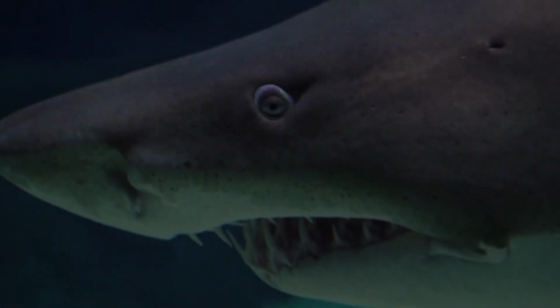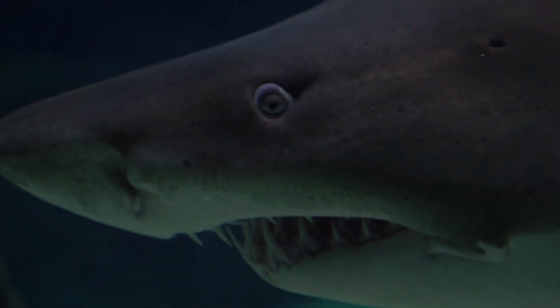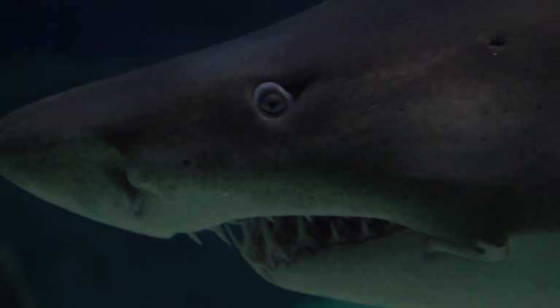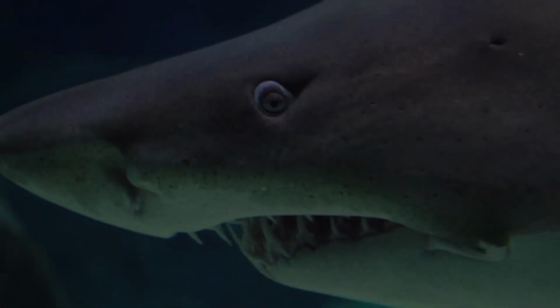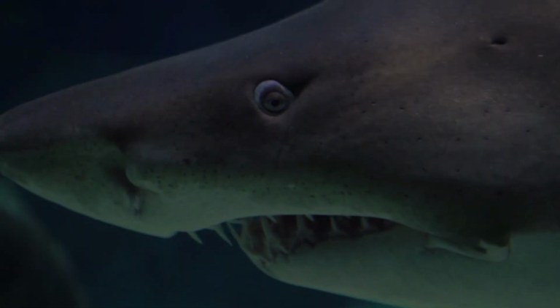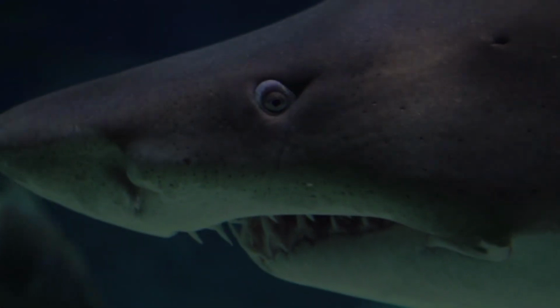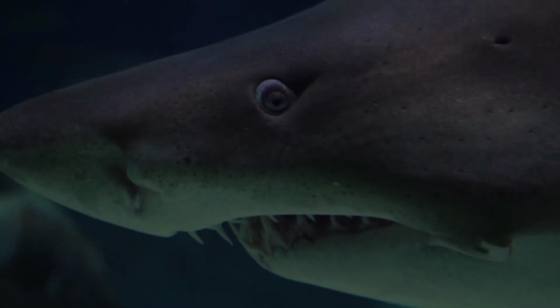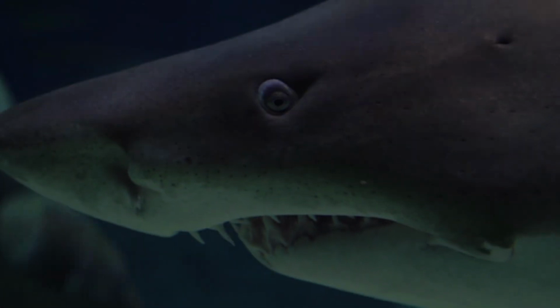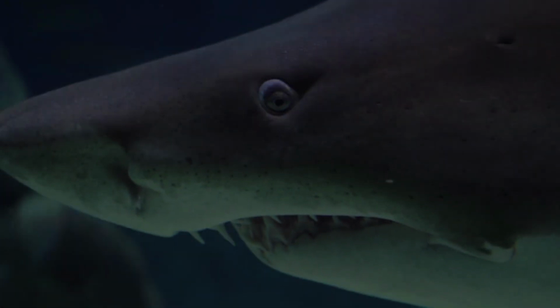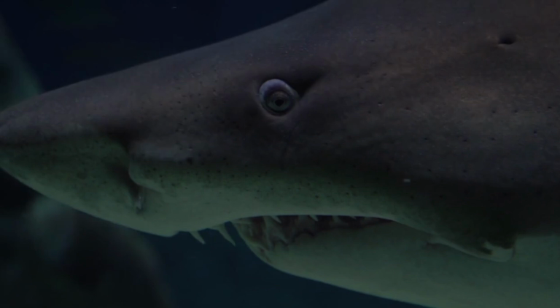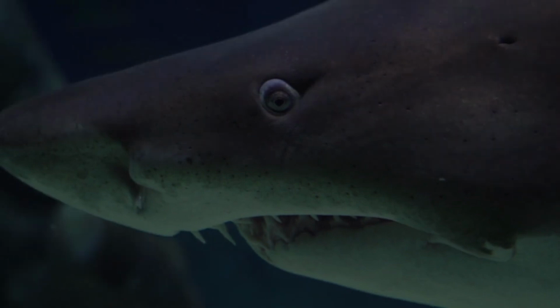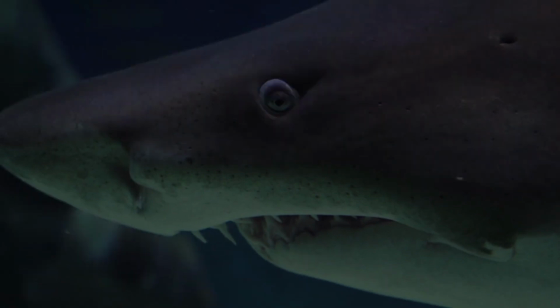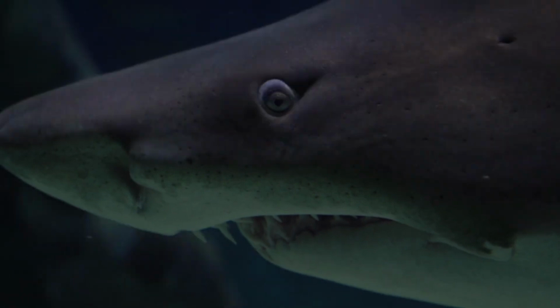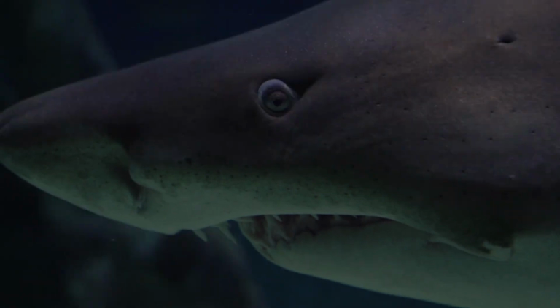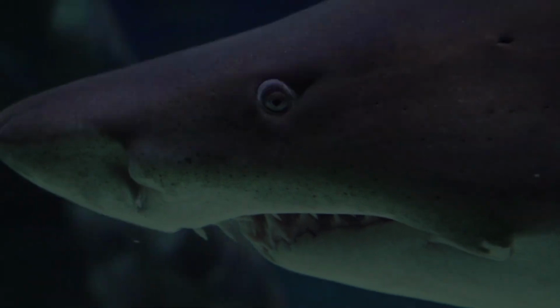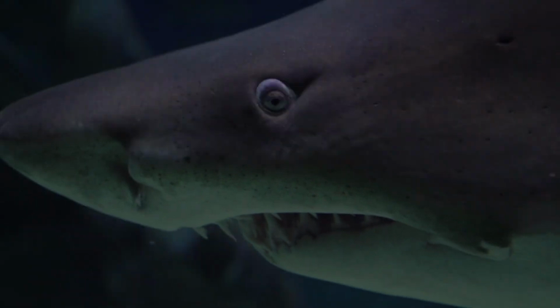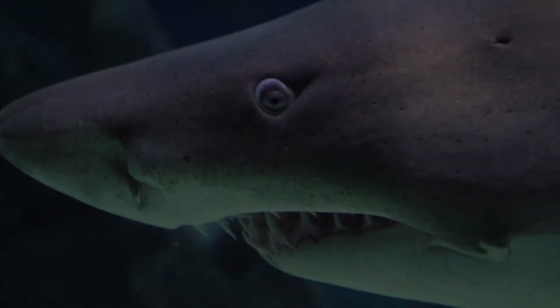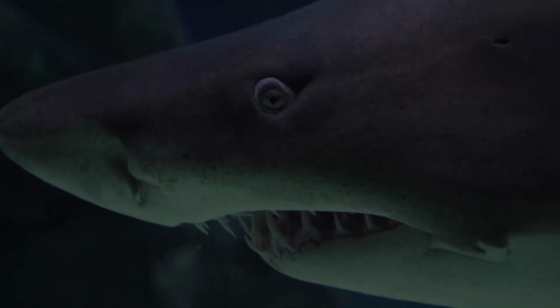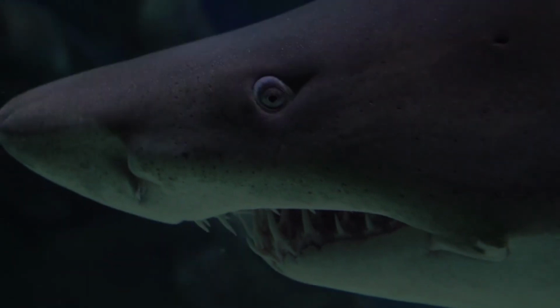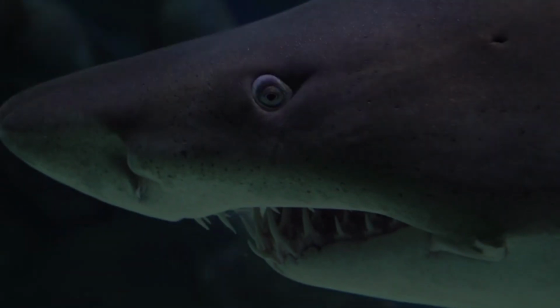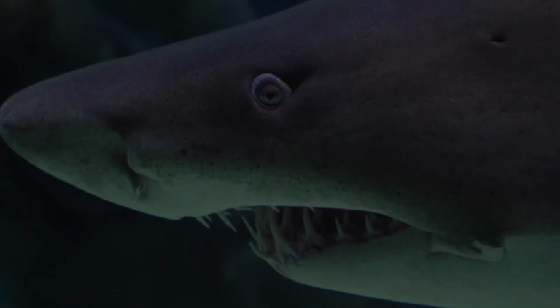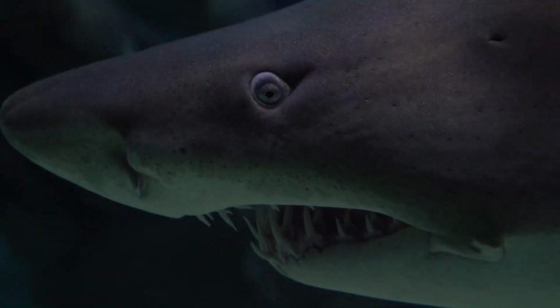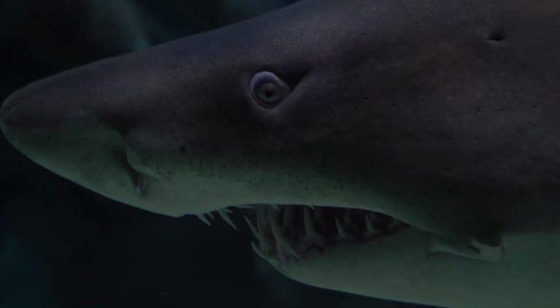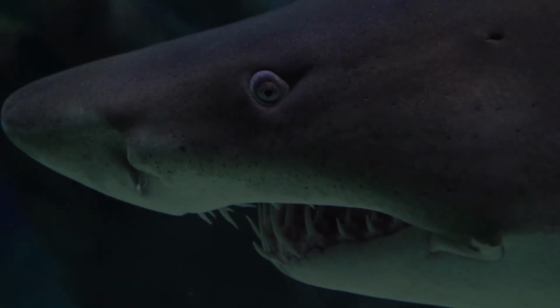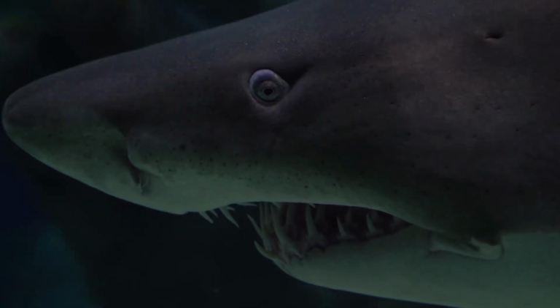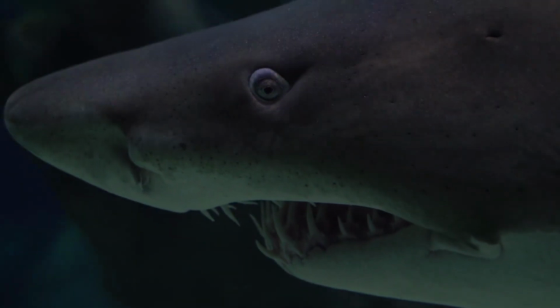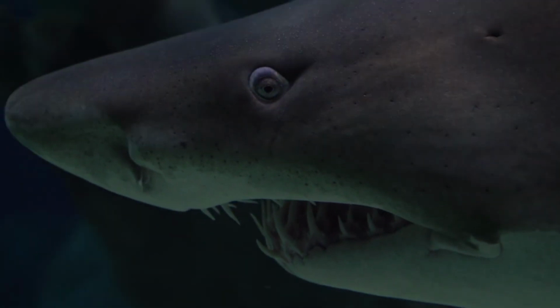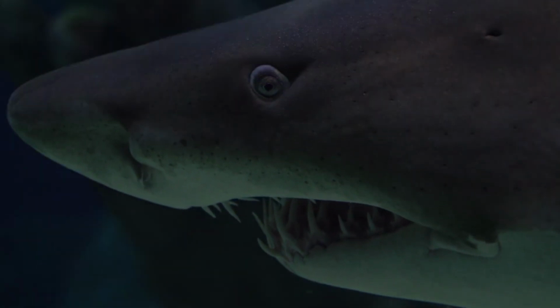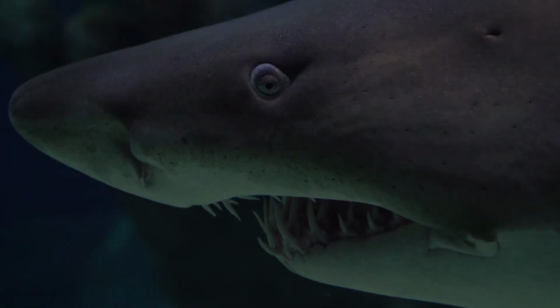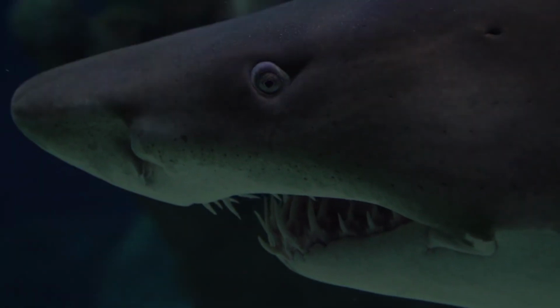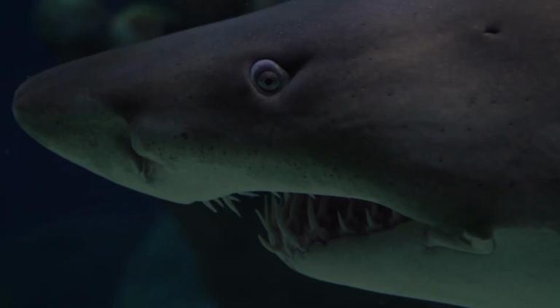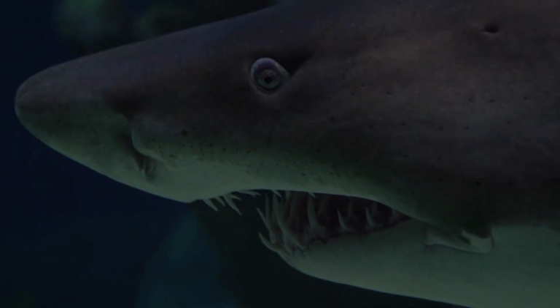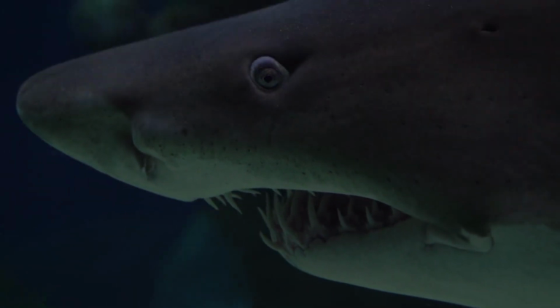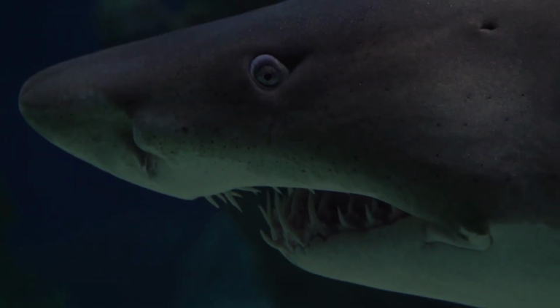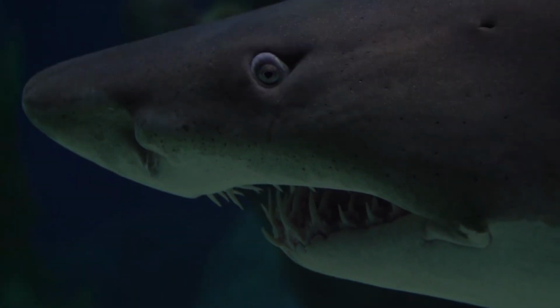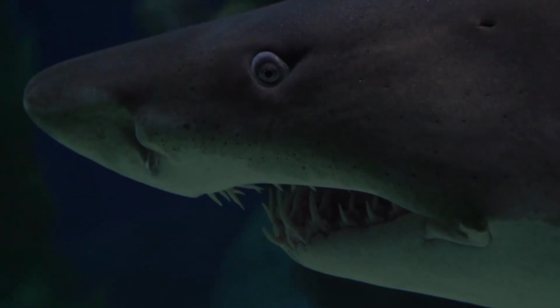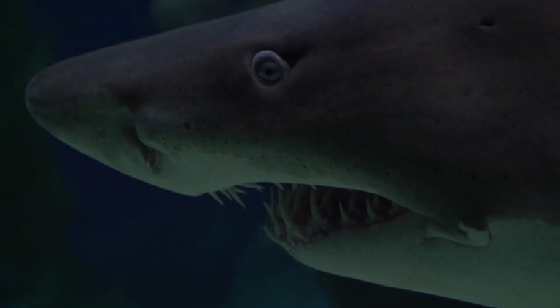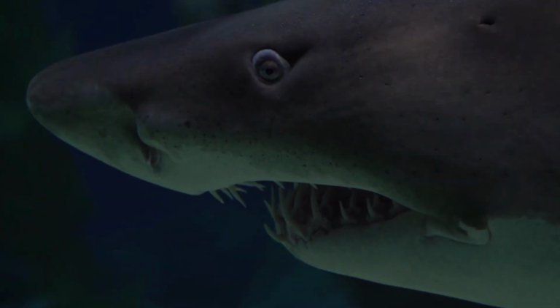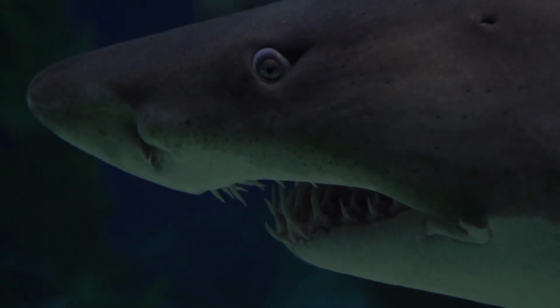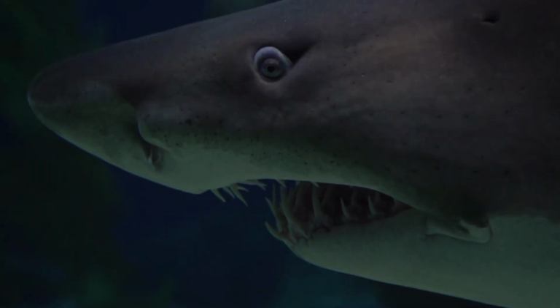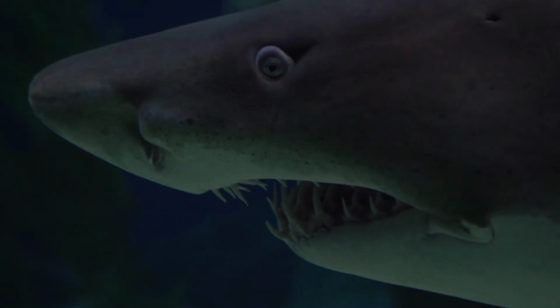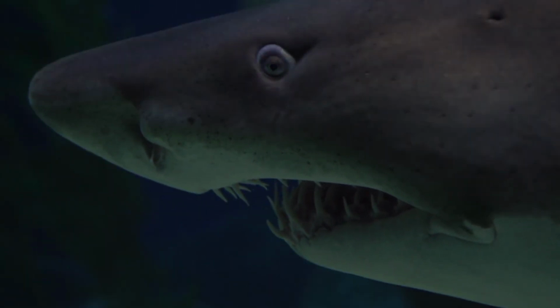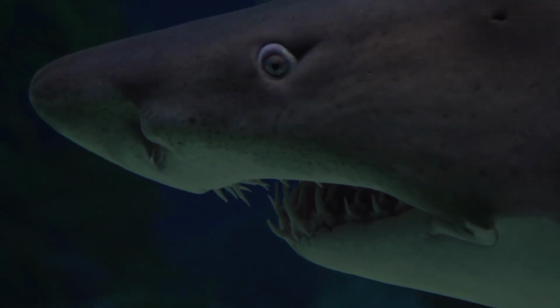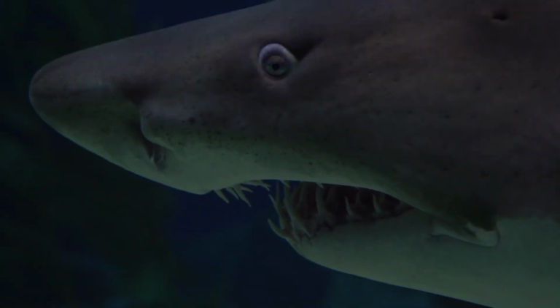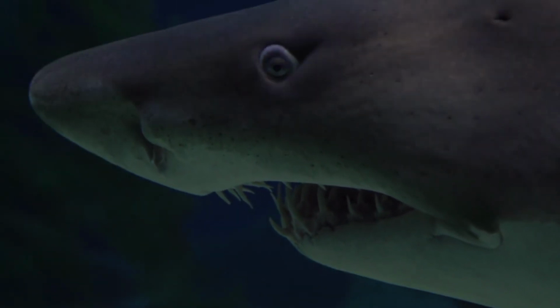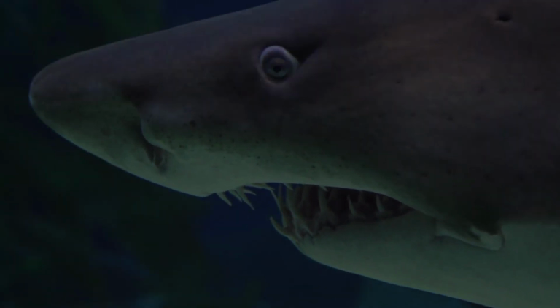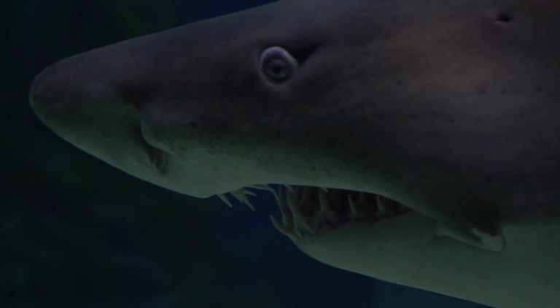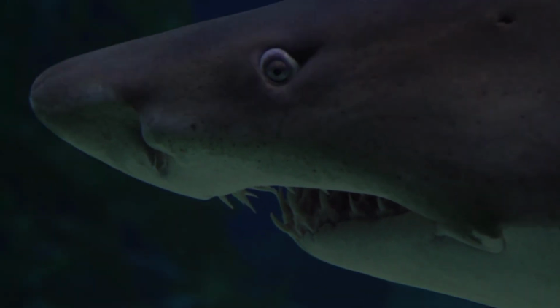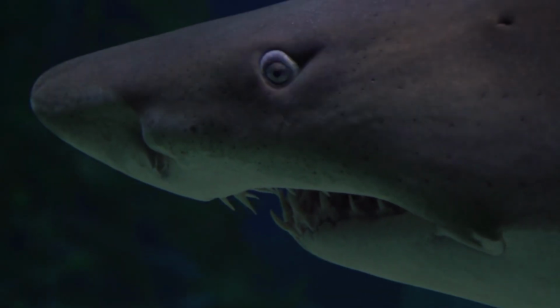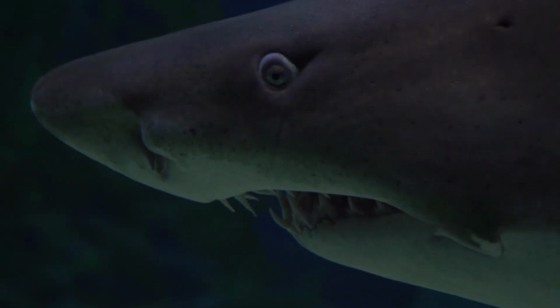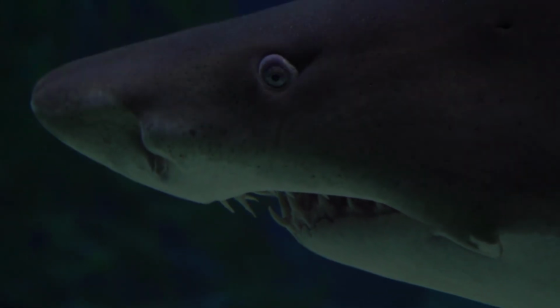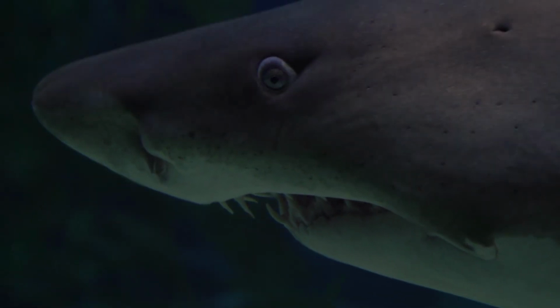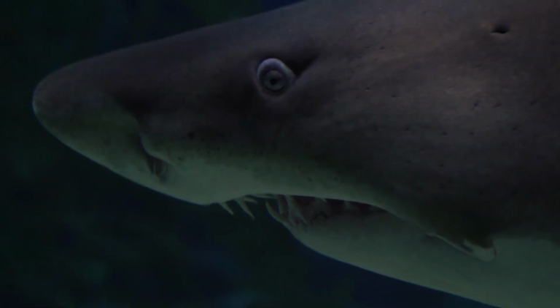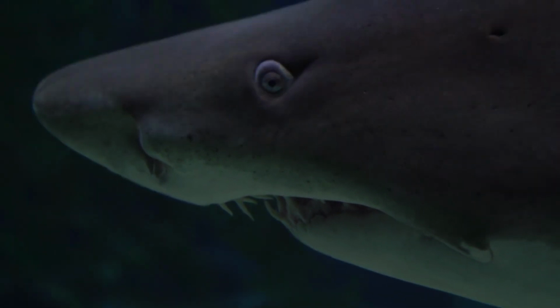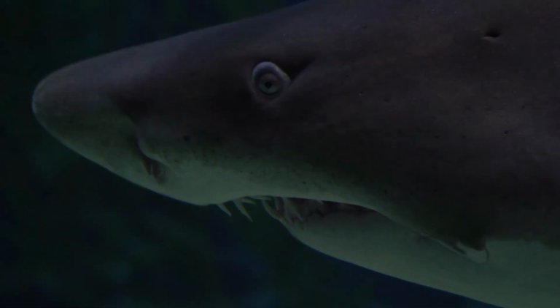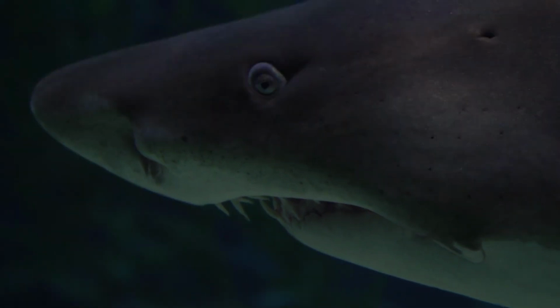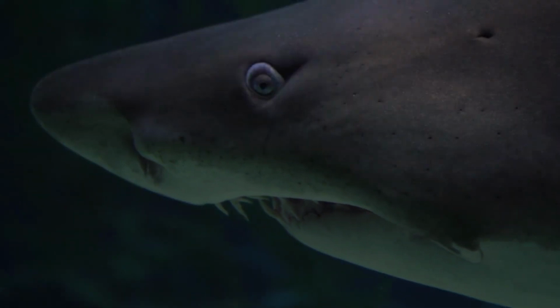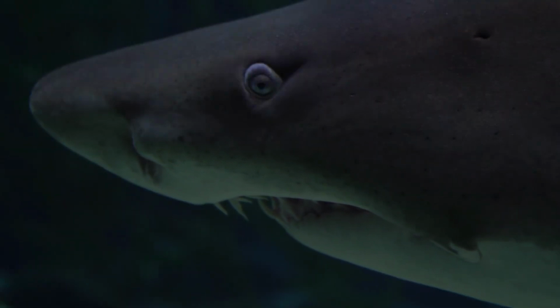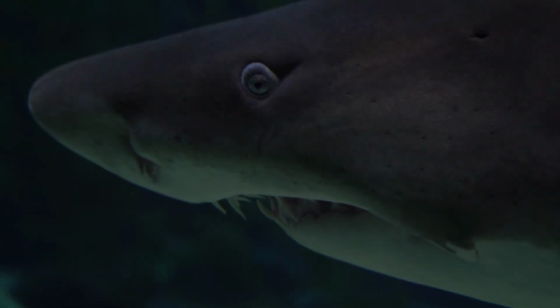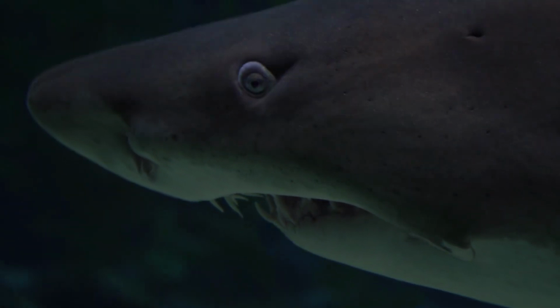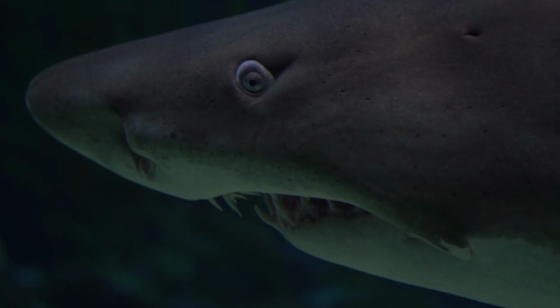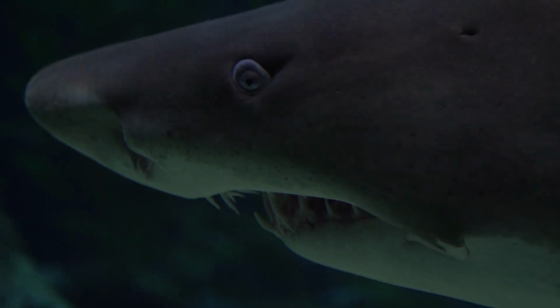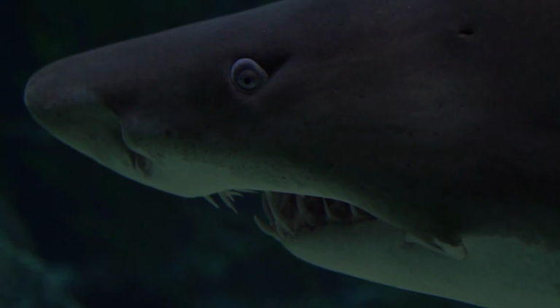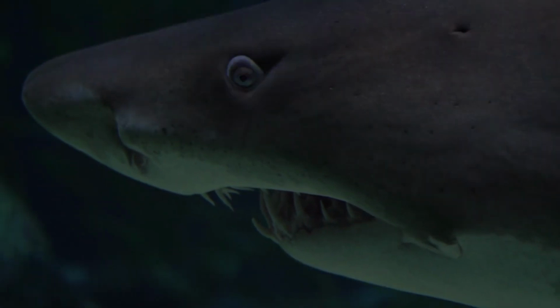Sharks have extraordinary senses, including a keen sense of smell that helps them detect even the tiniest amounts of blood in the water.